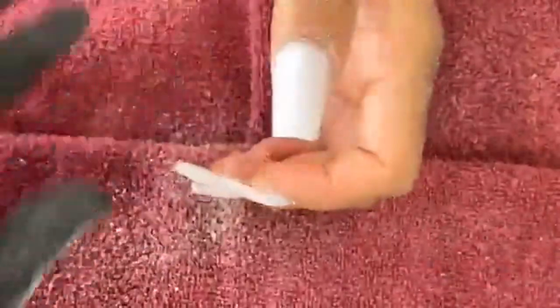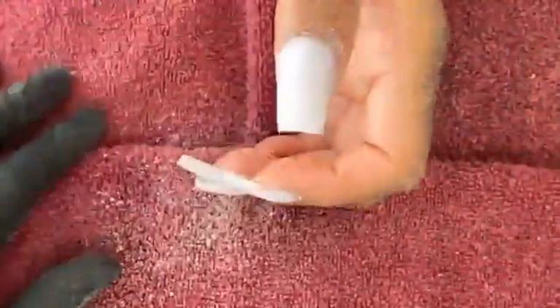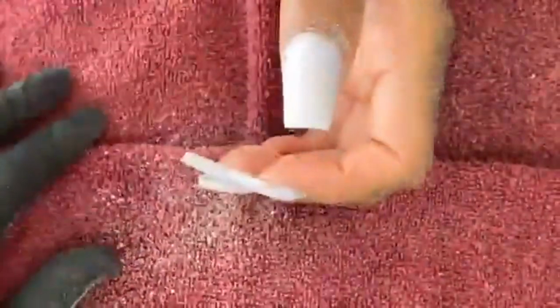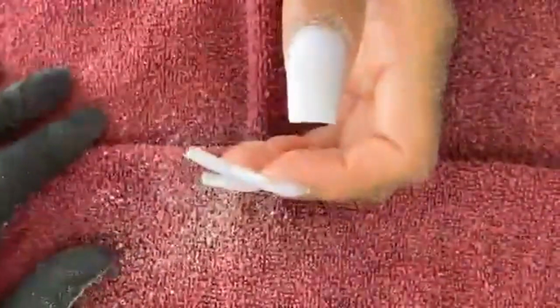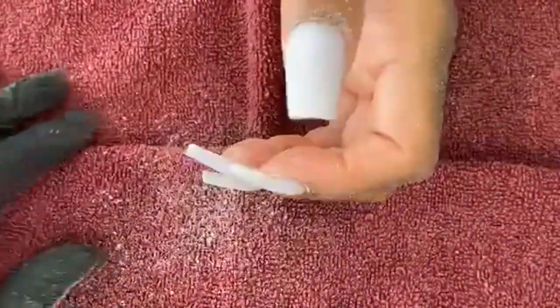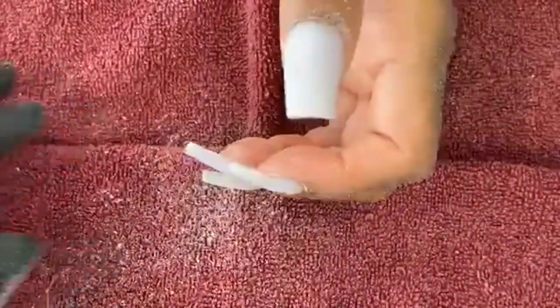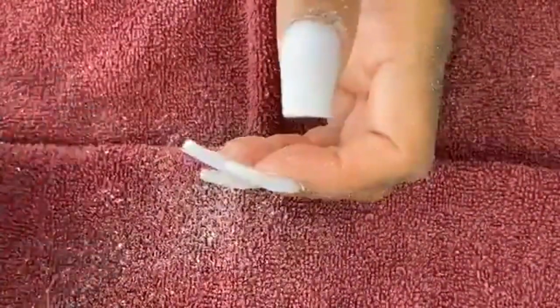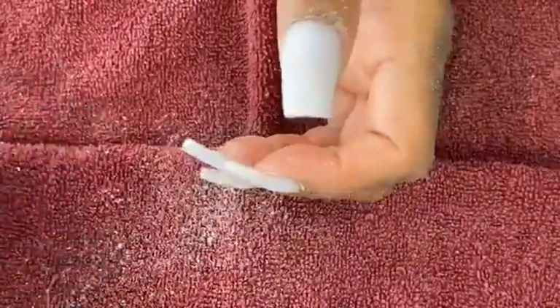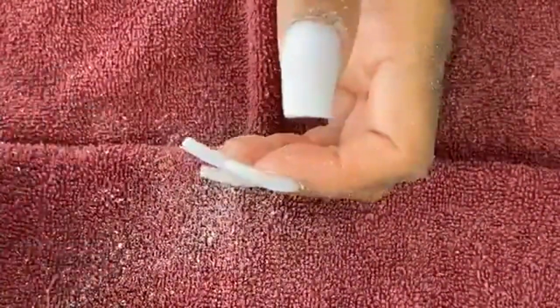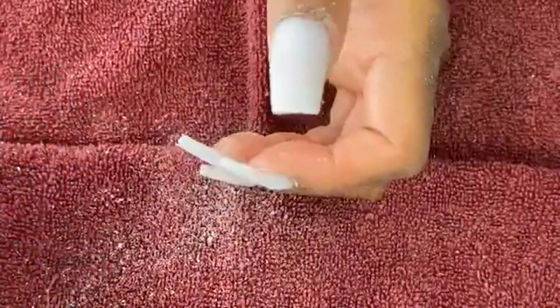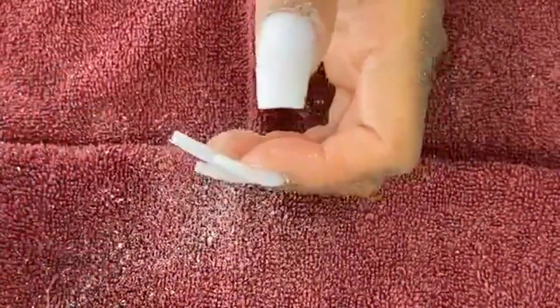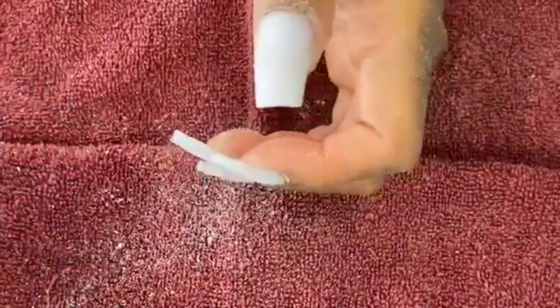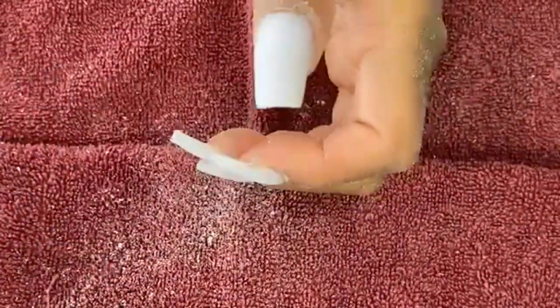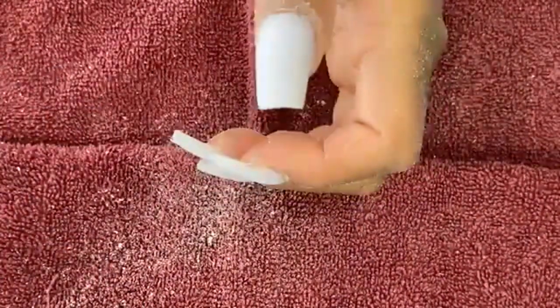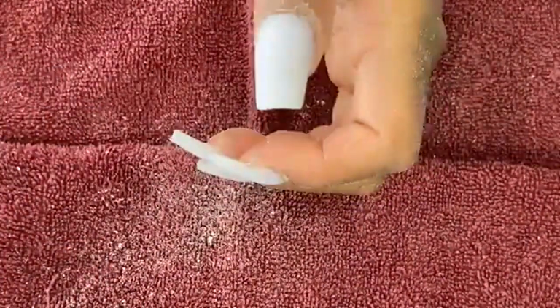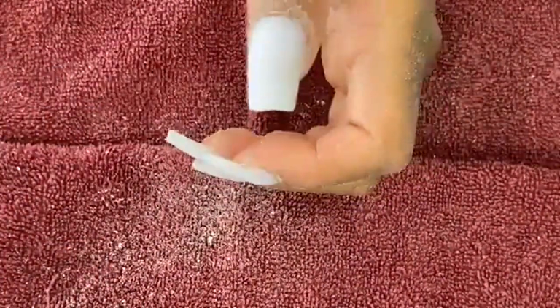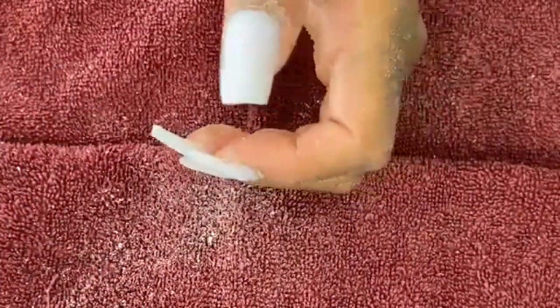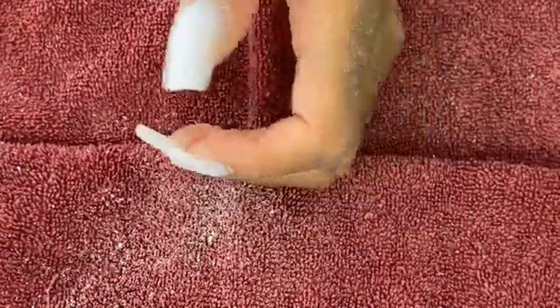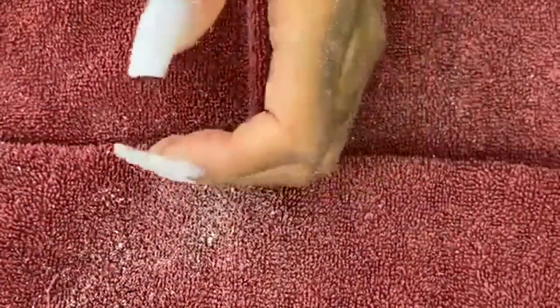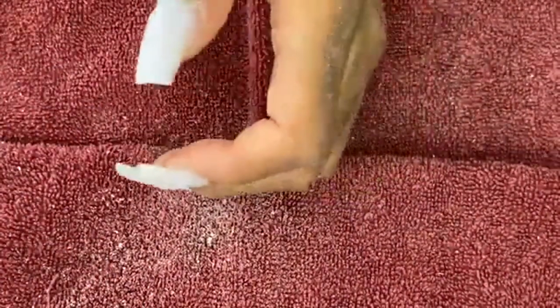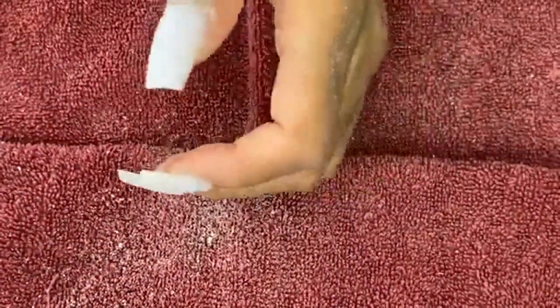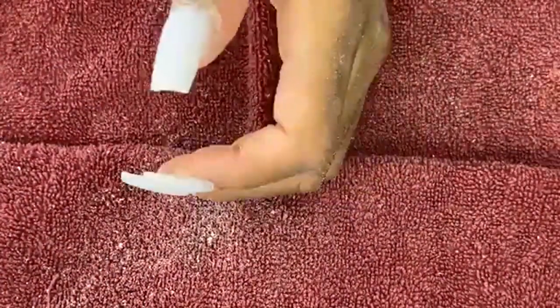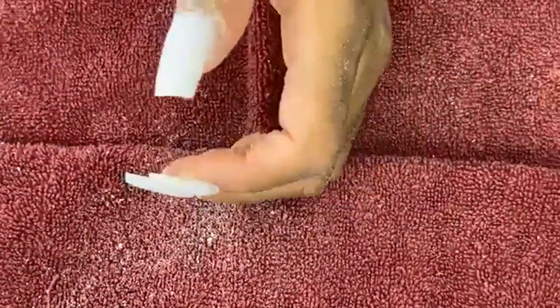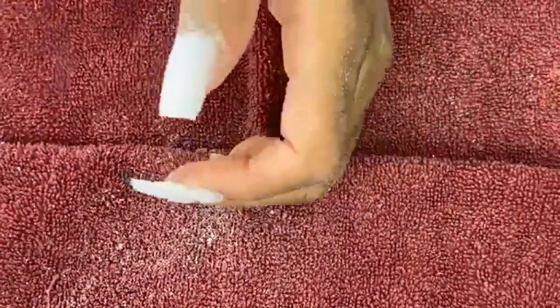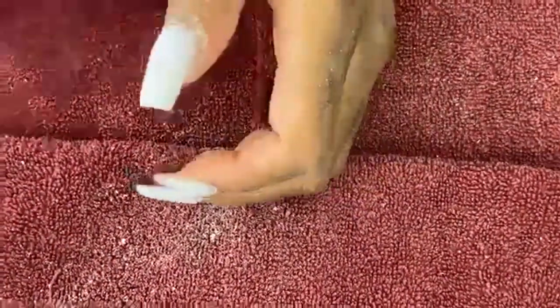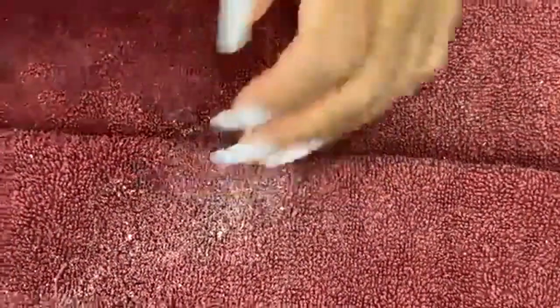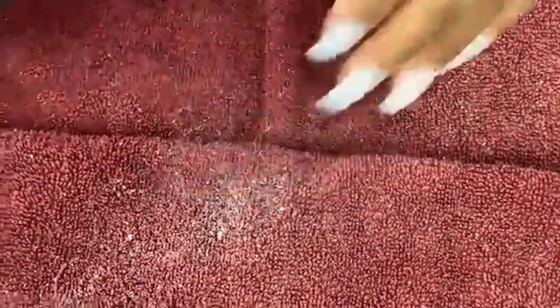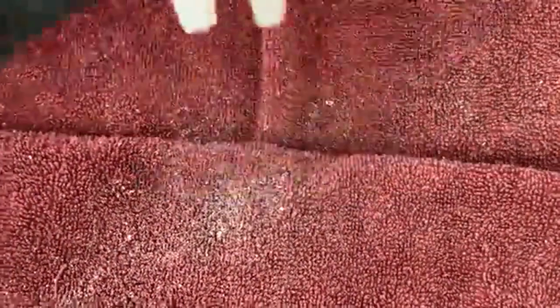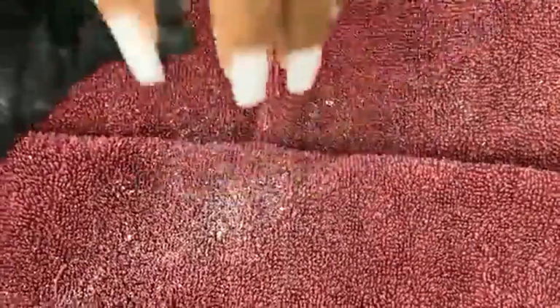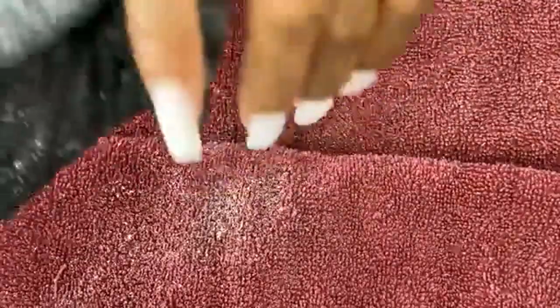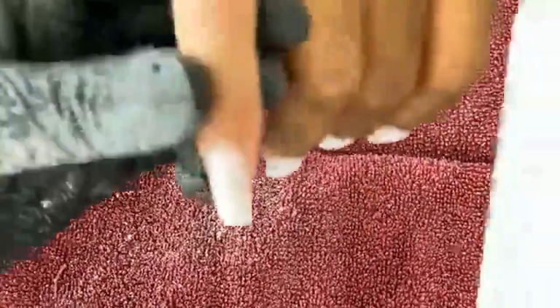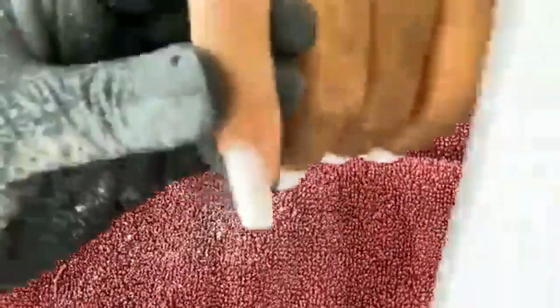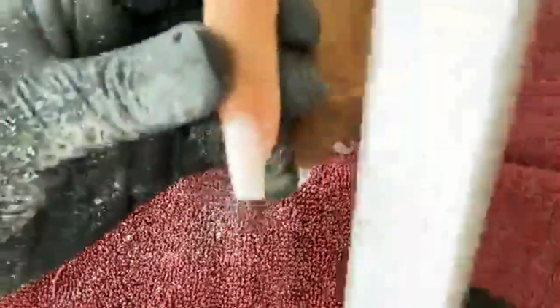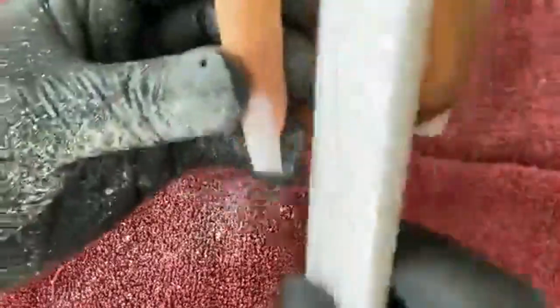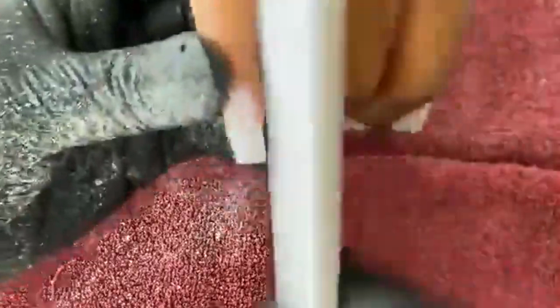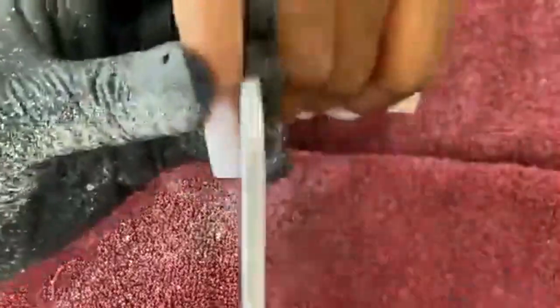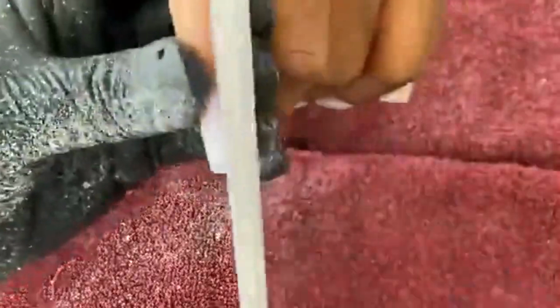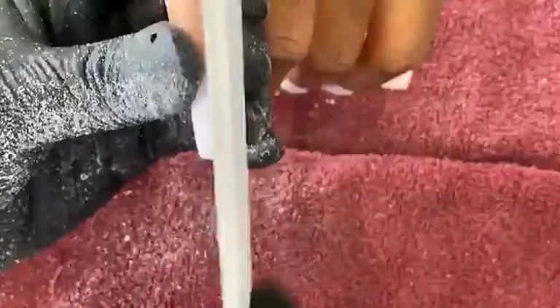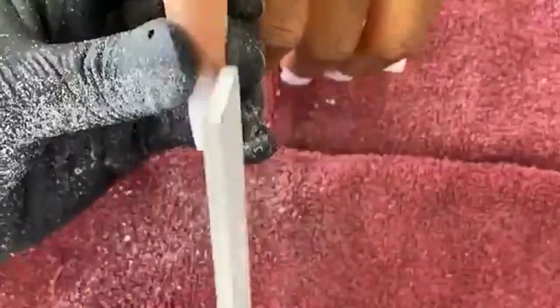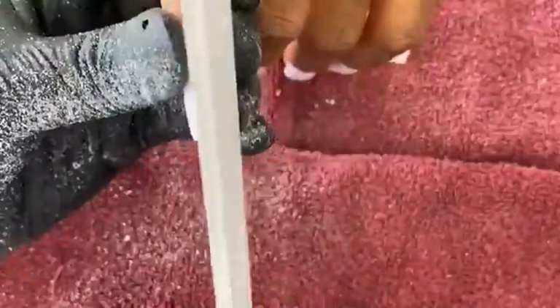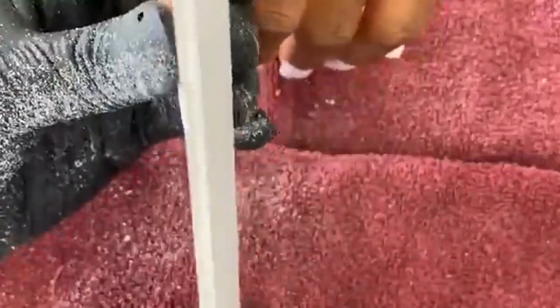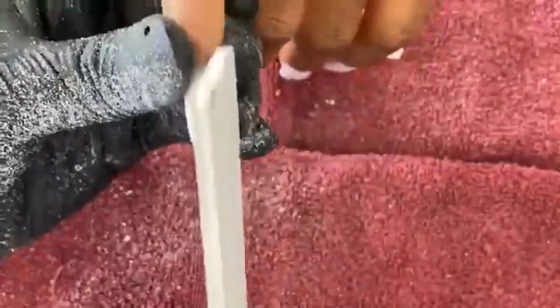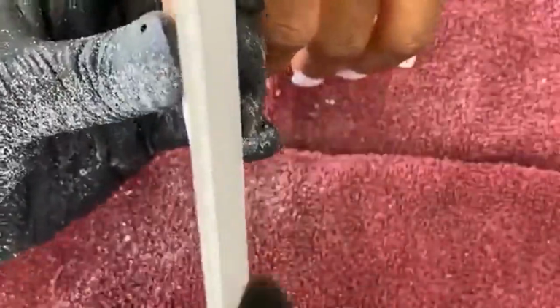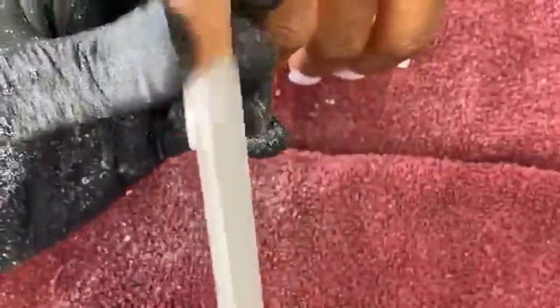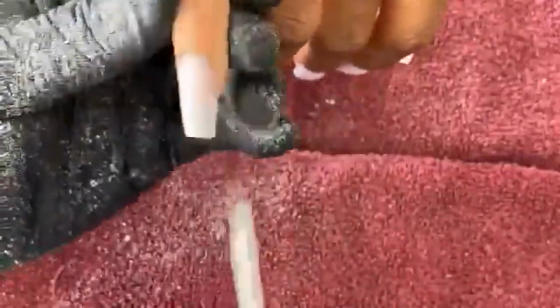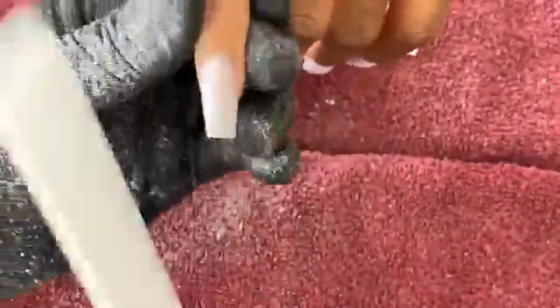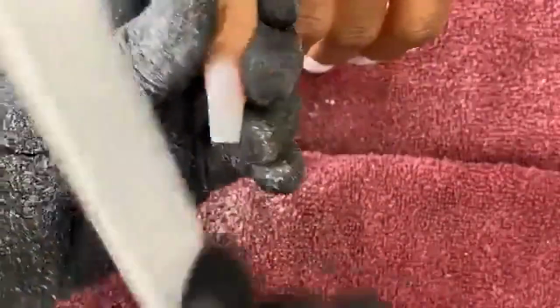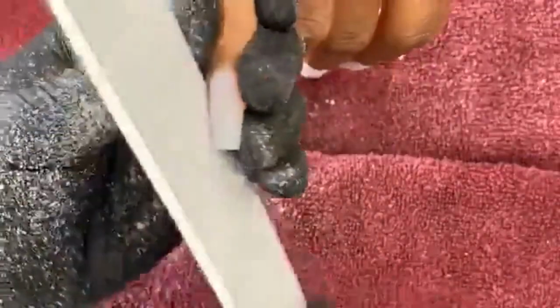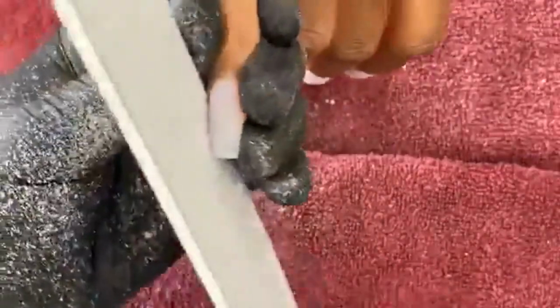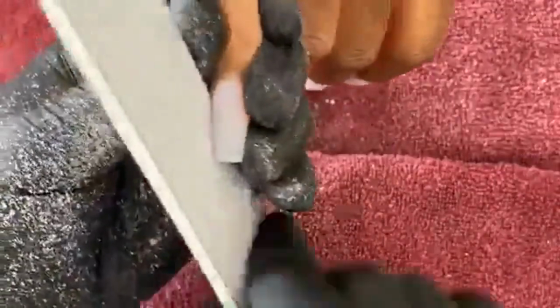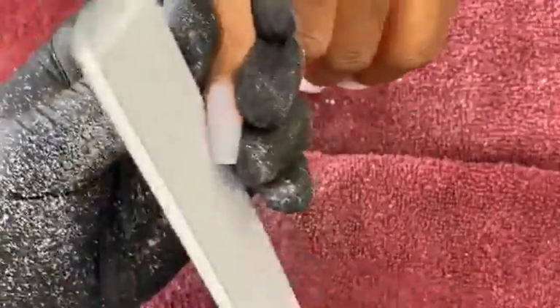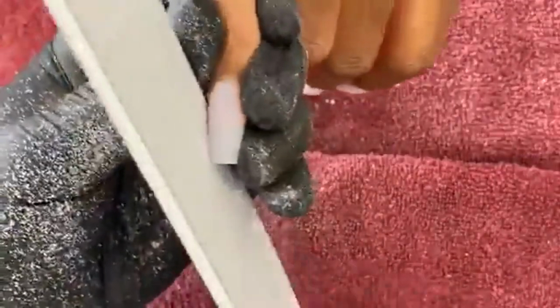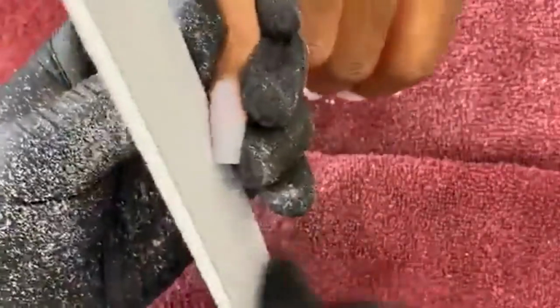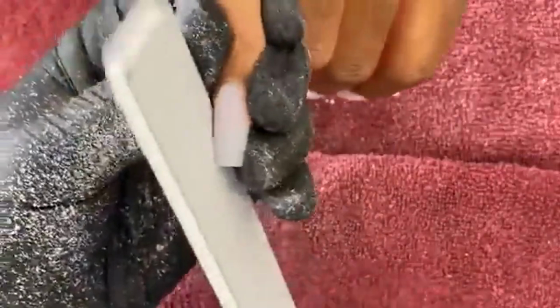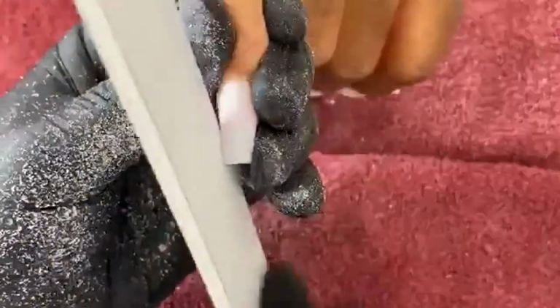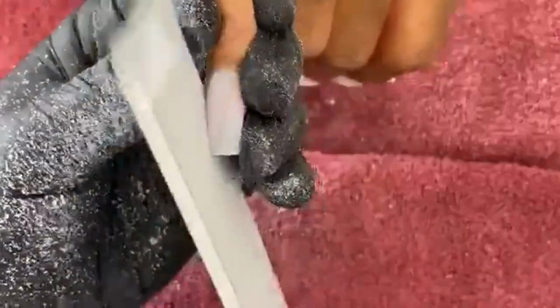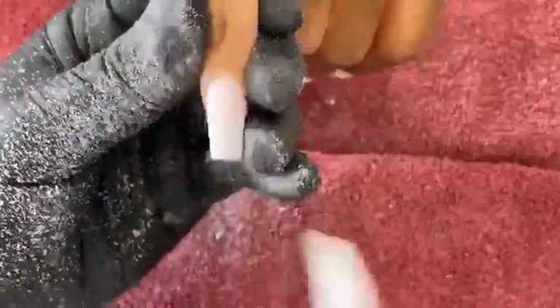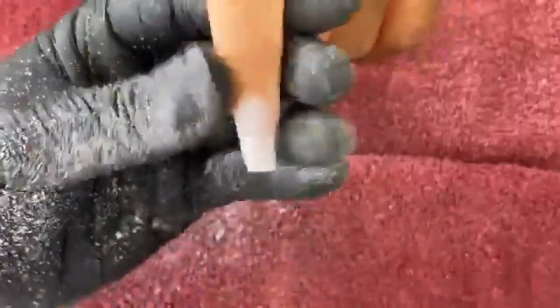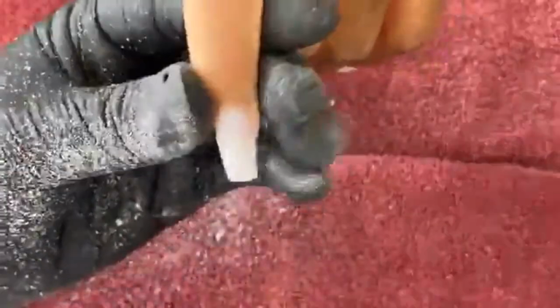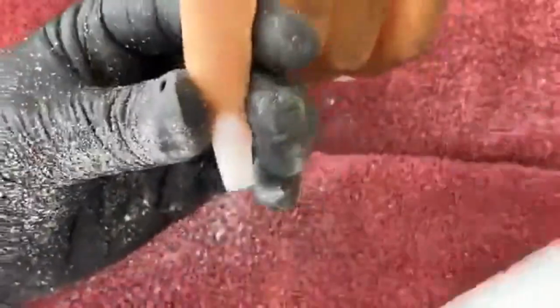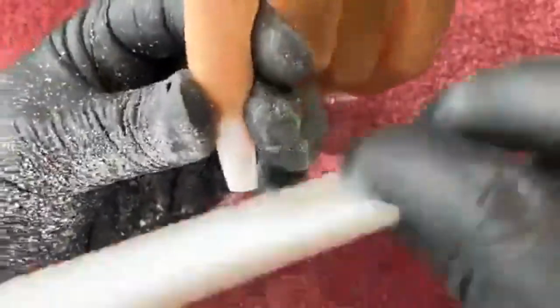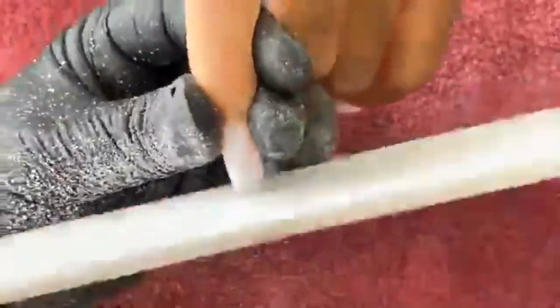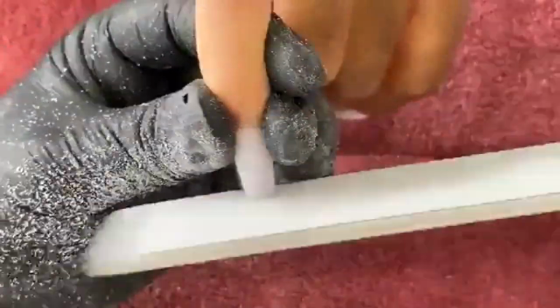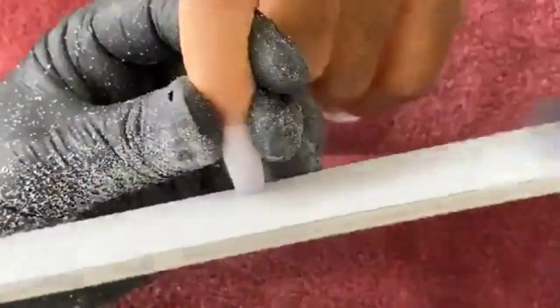So we're finished with the prep. We're going to go through and just file off the shape a little bit, get it nice and crisp. We're doing a nice taper today.